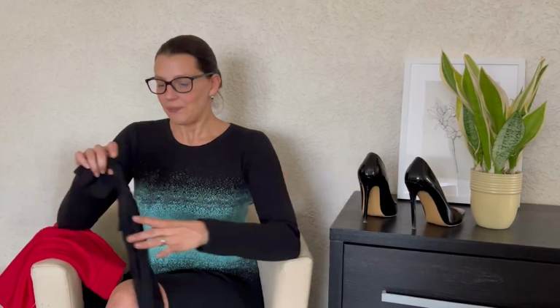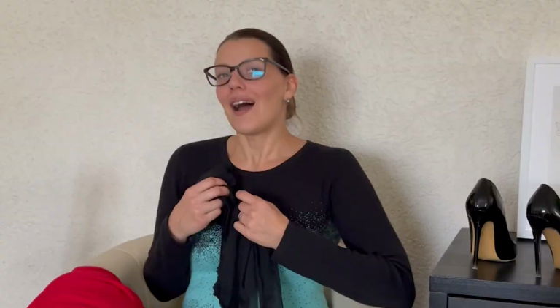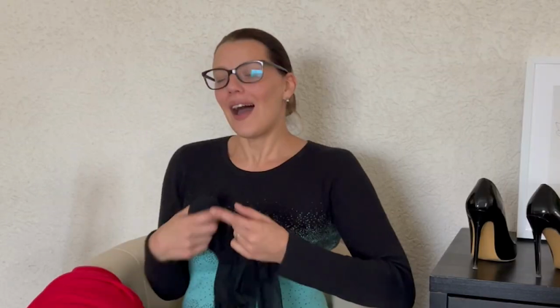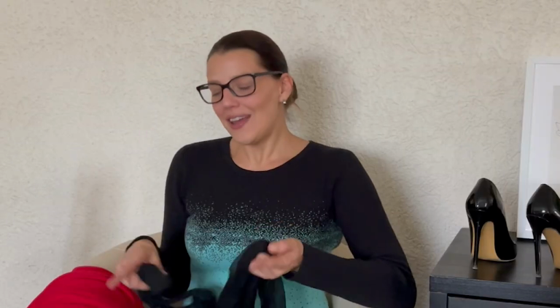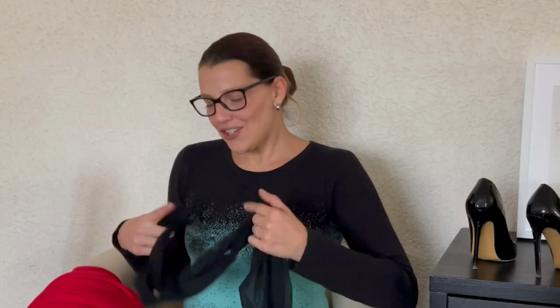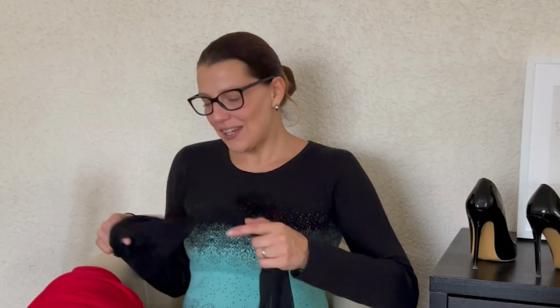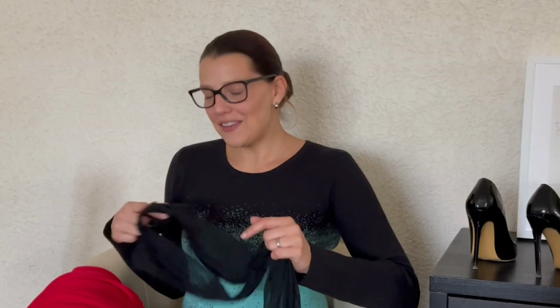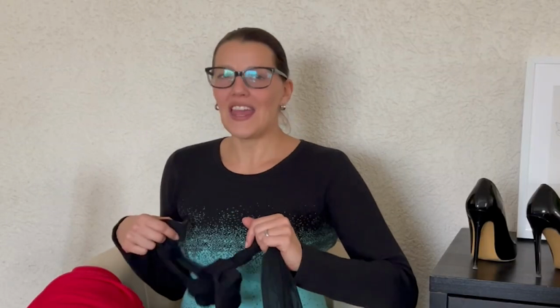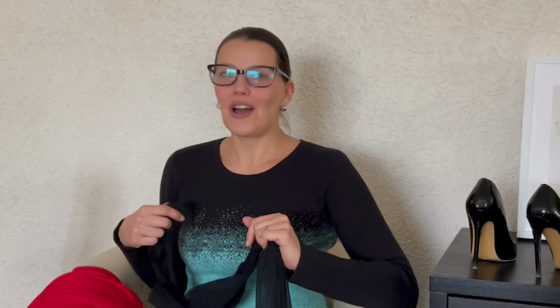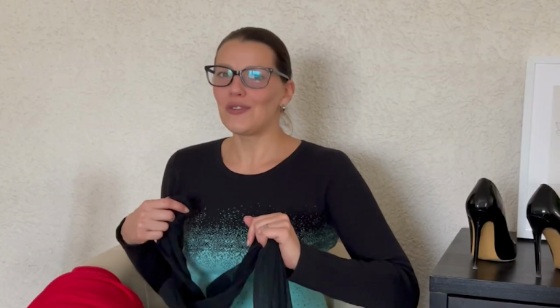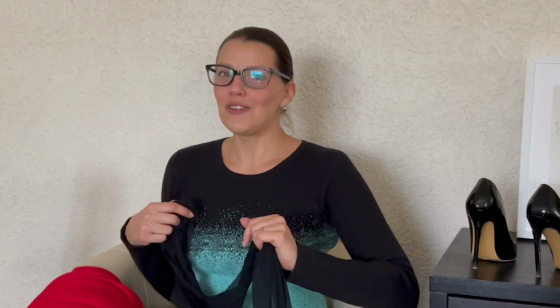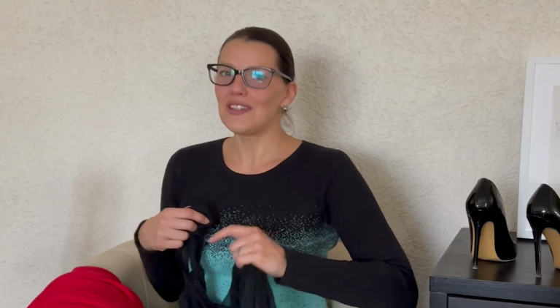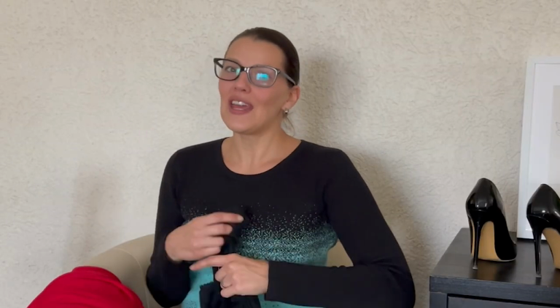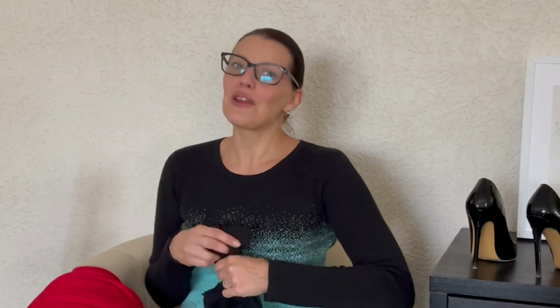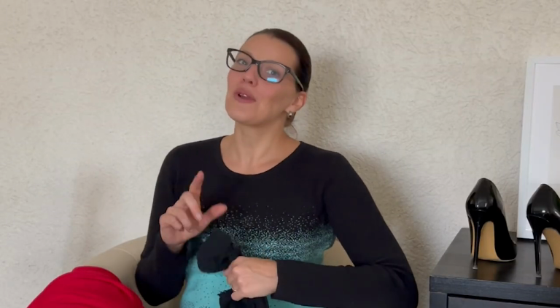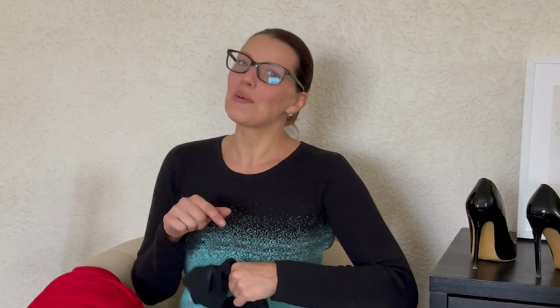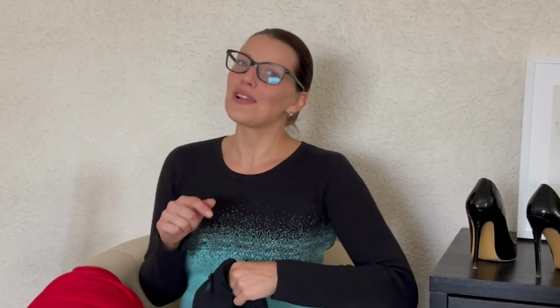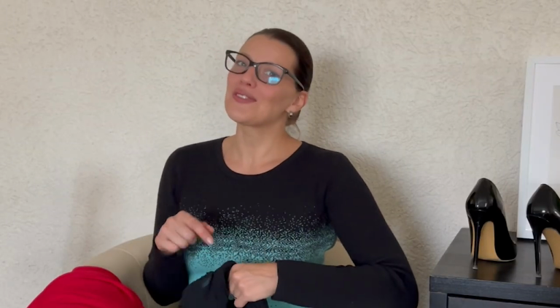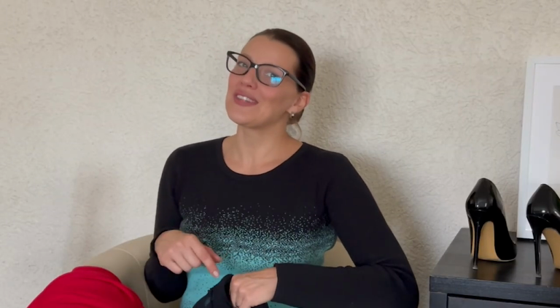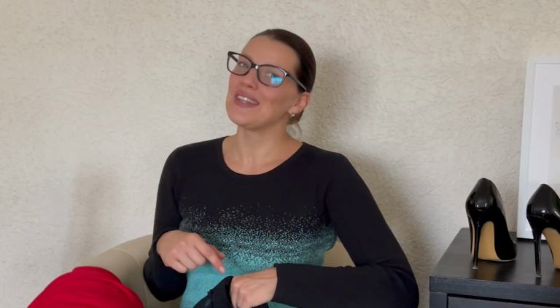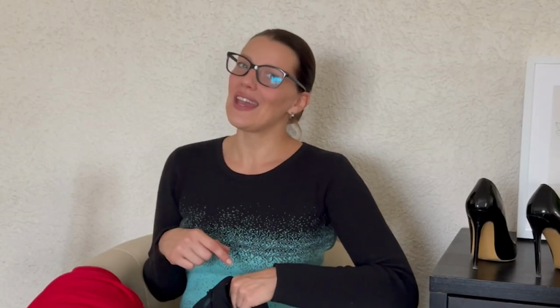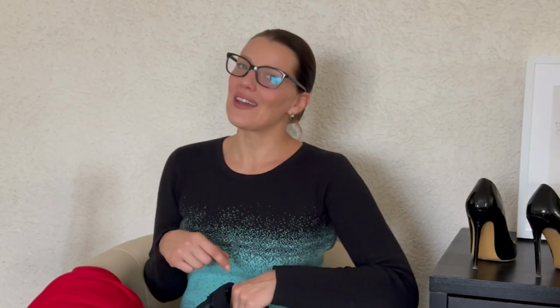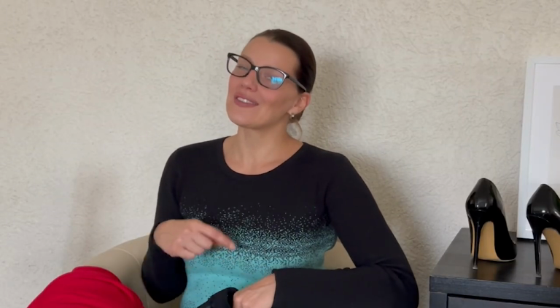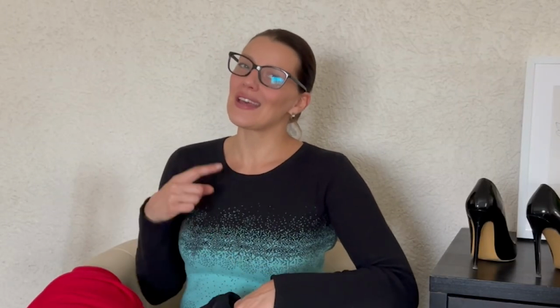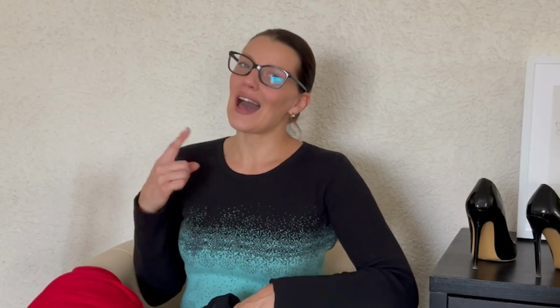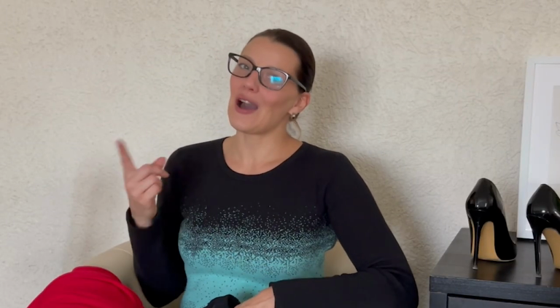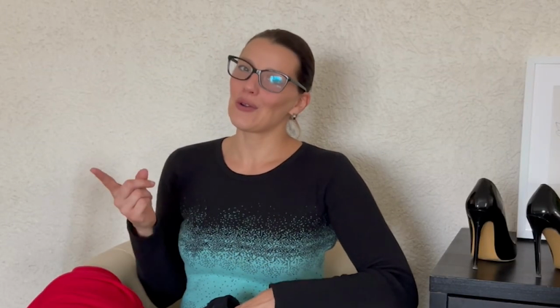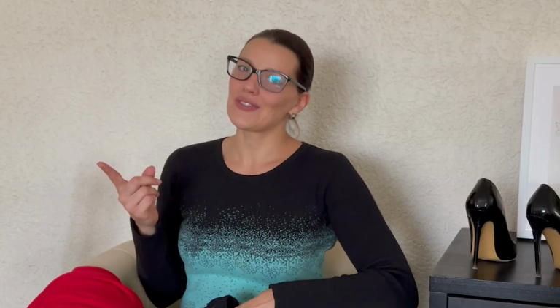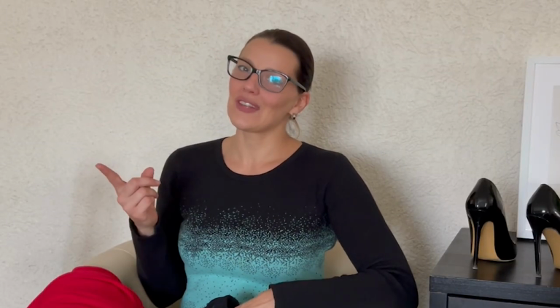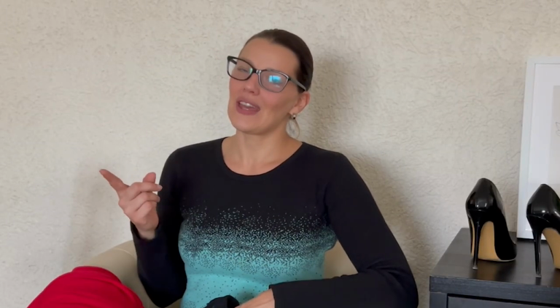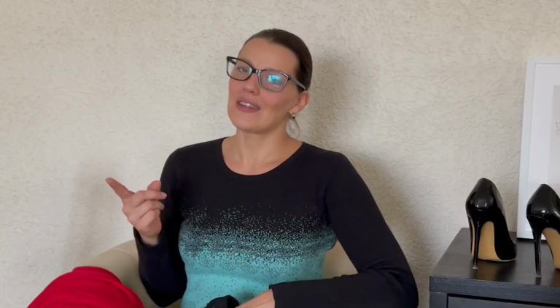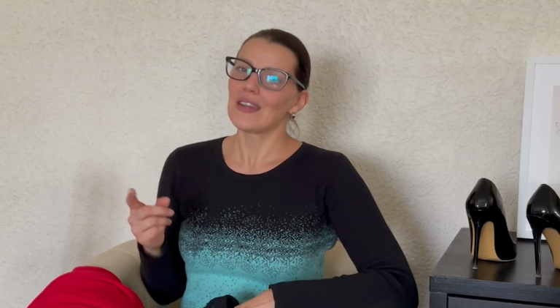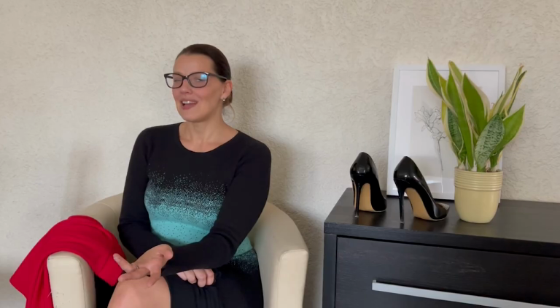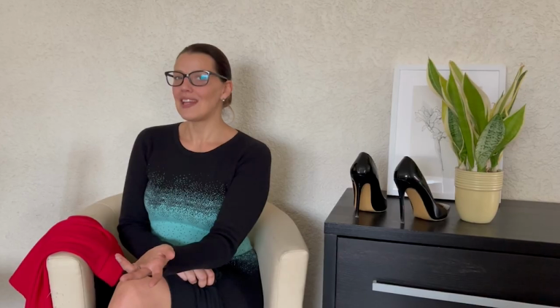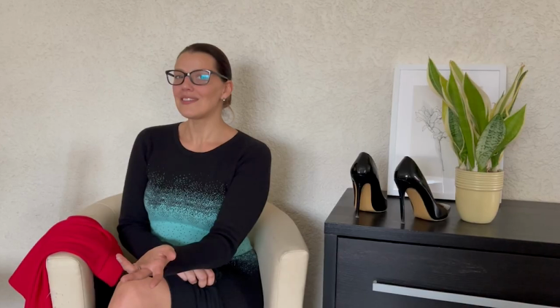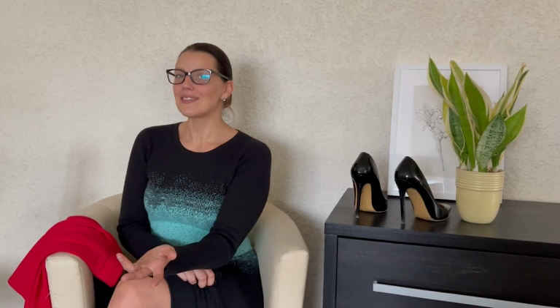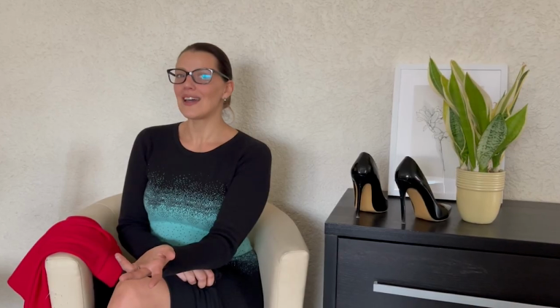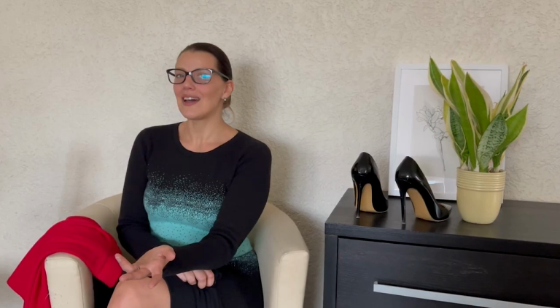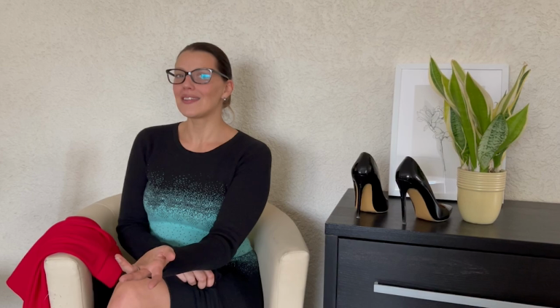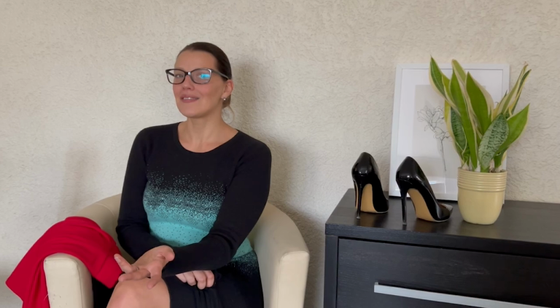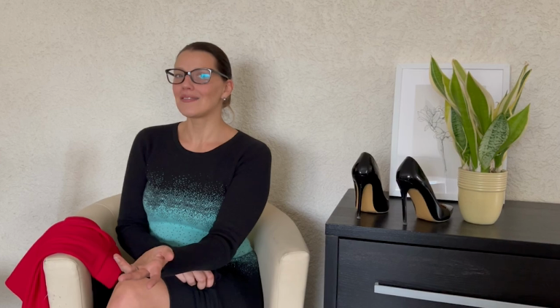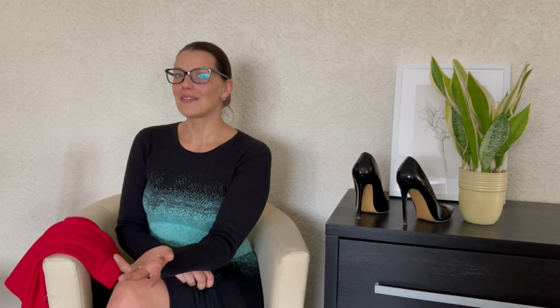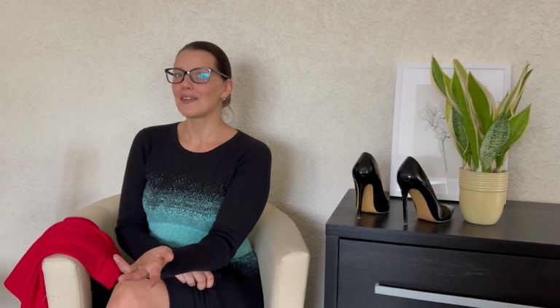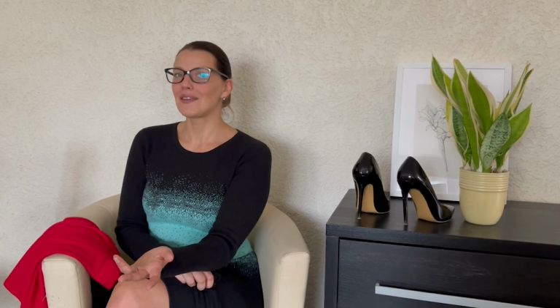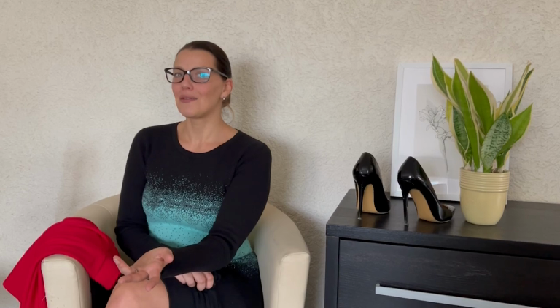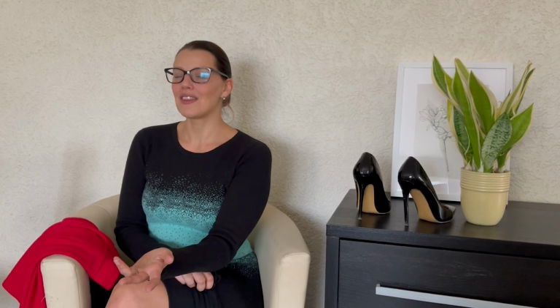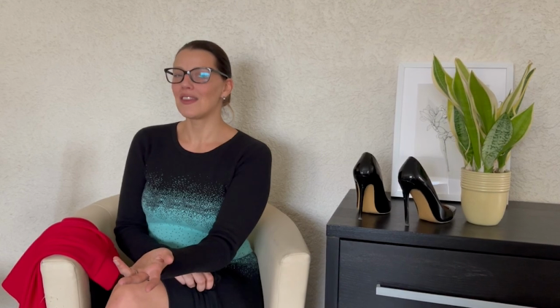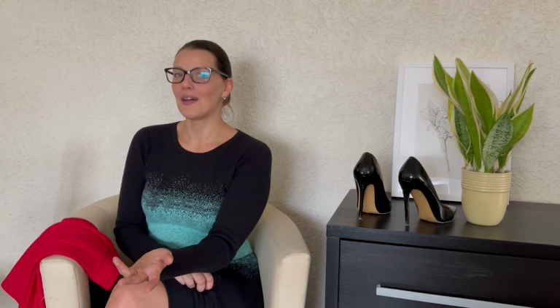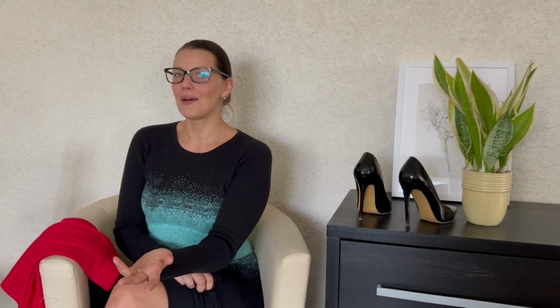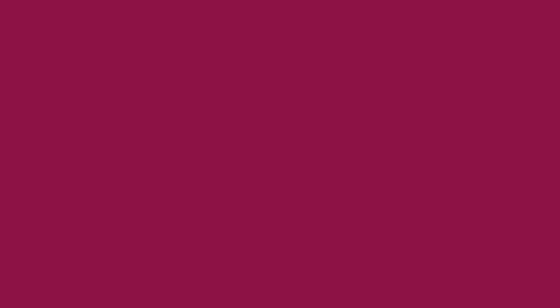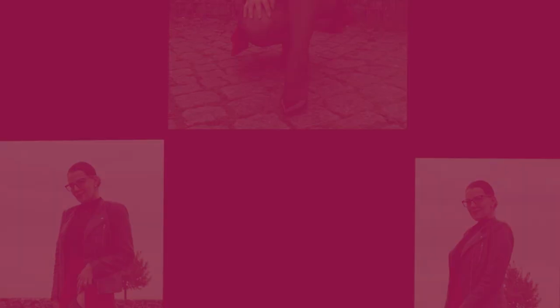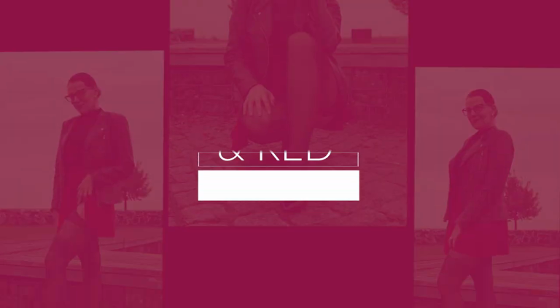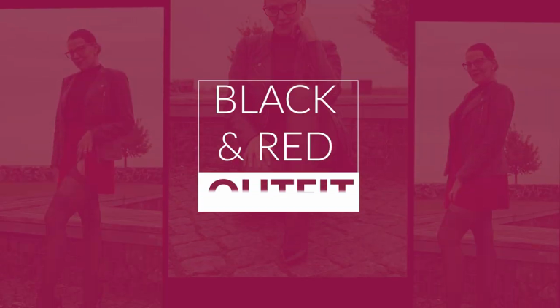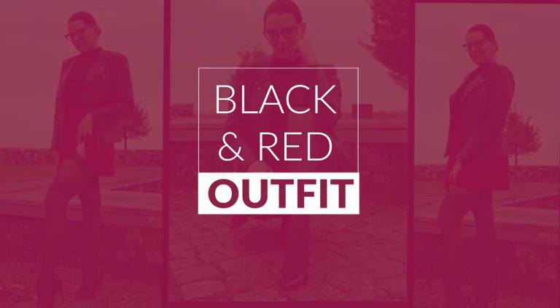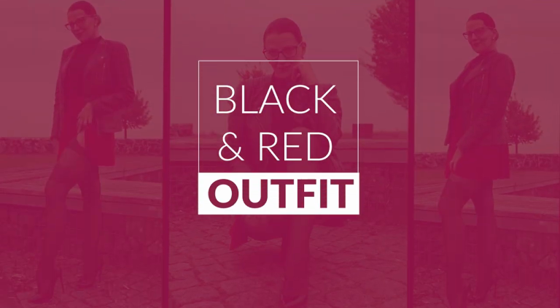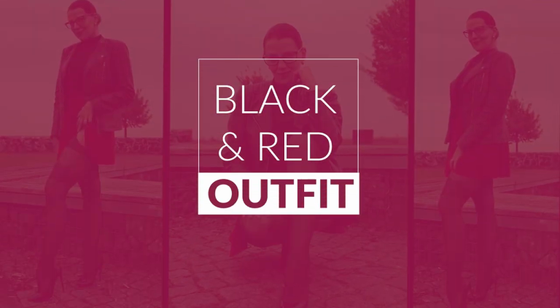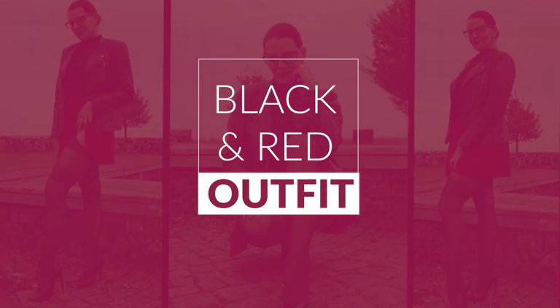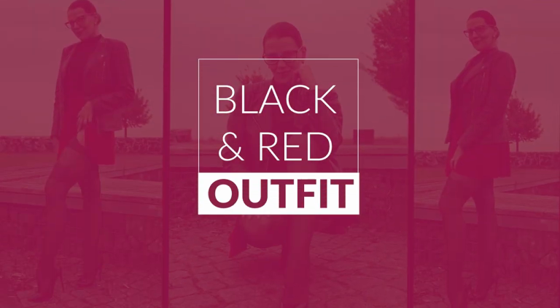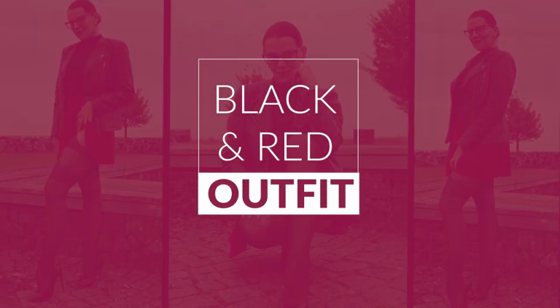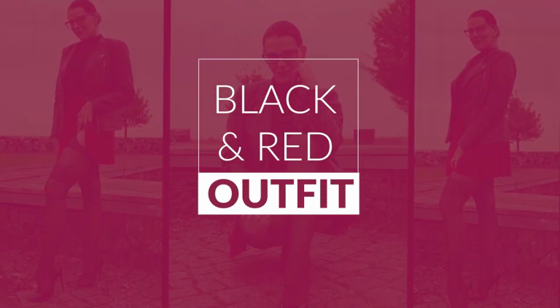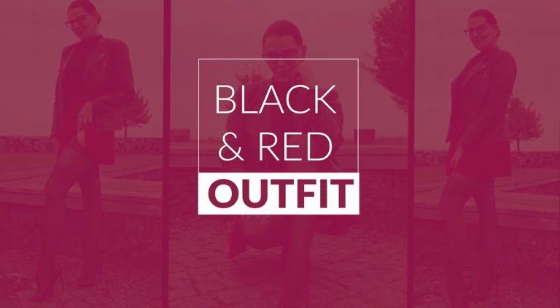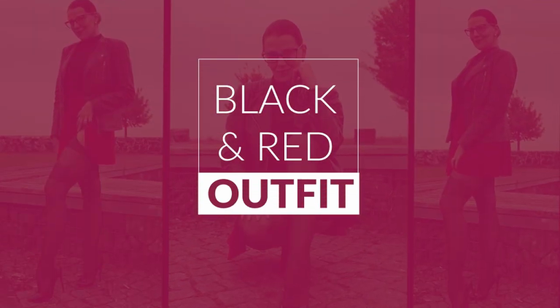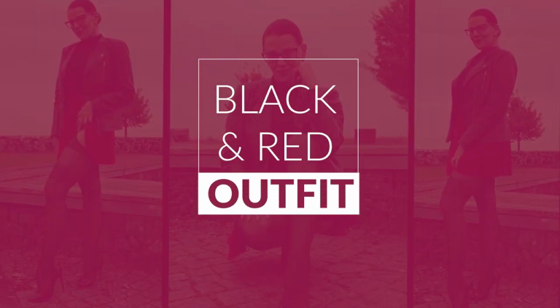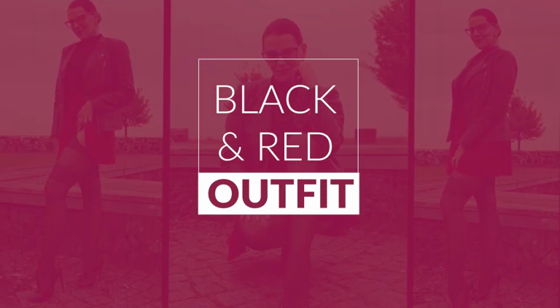I changed the outfit and we will see each other outside. Let's start with the black-red outfit.